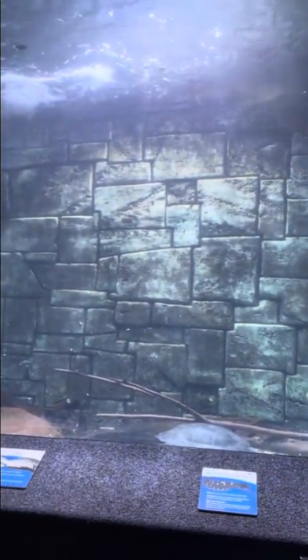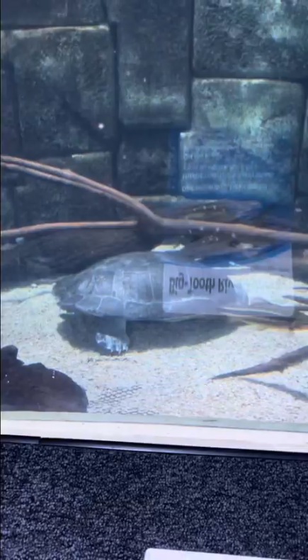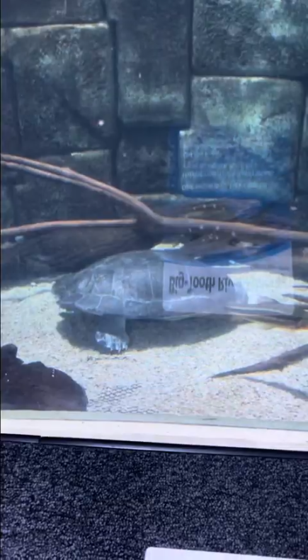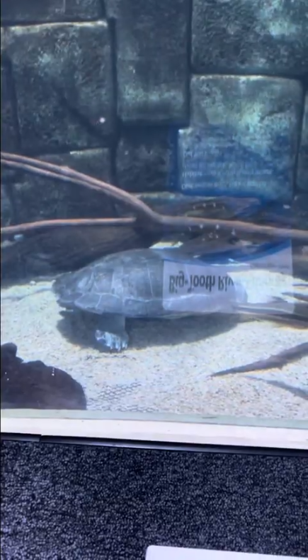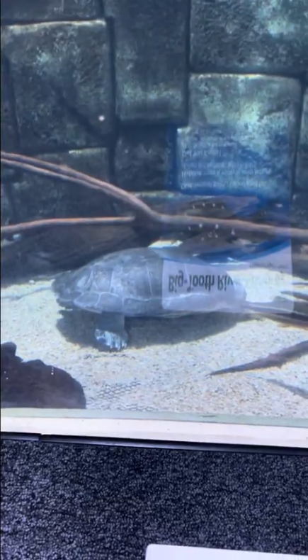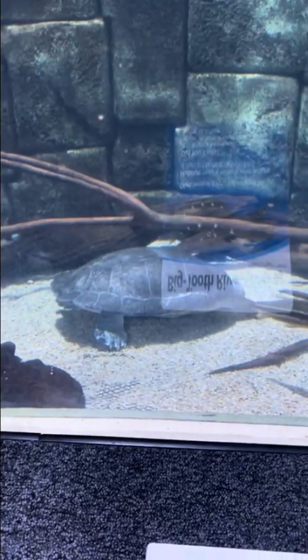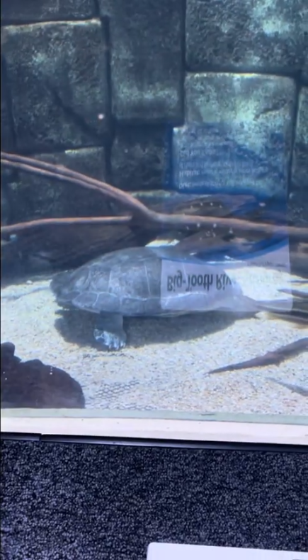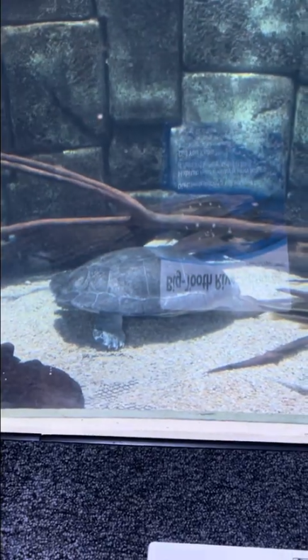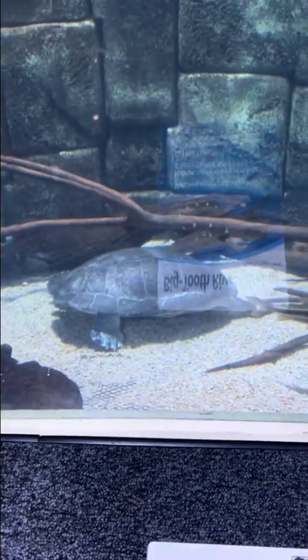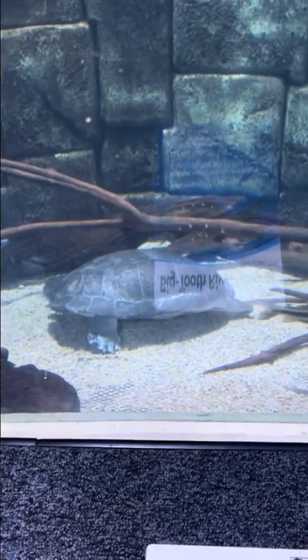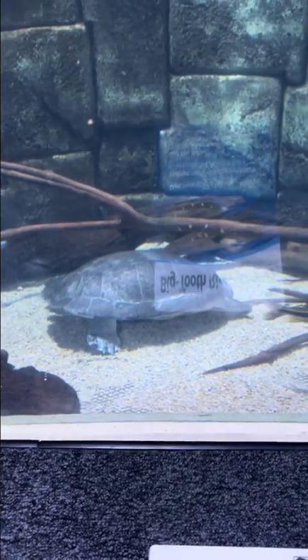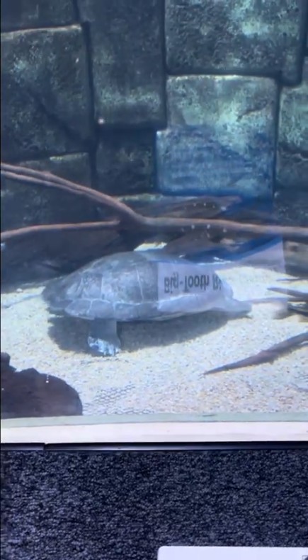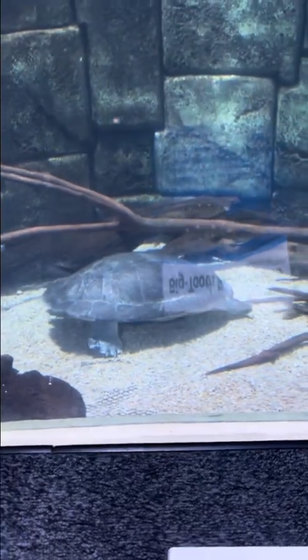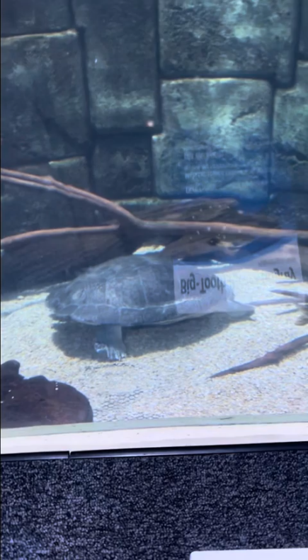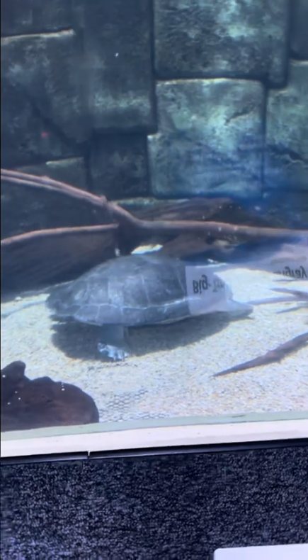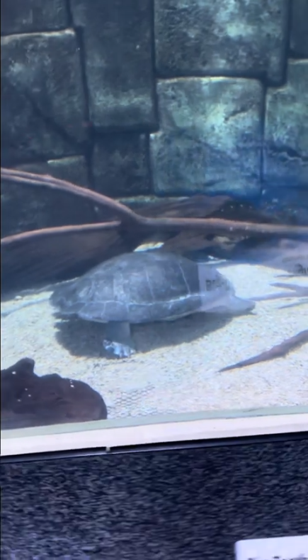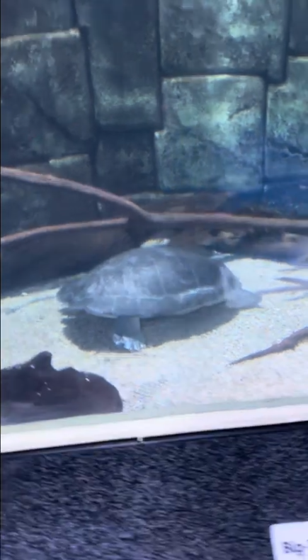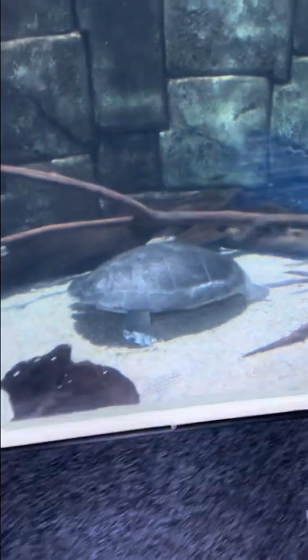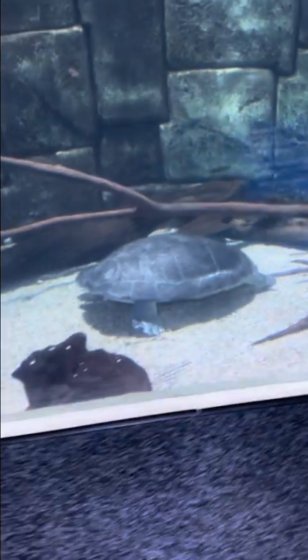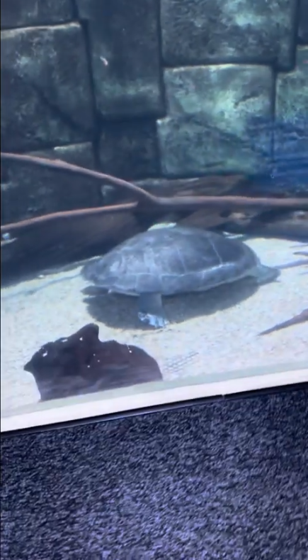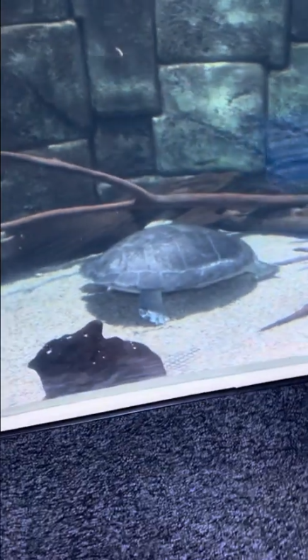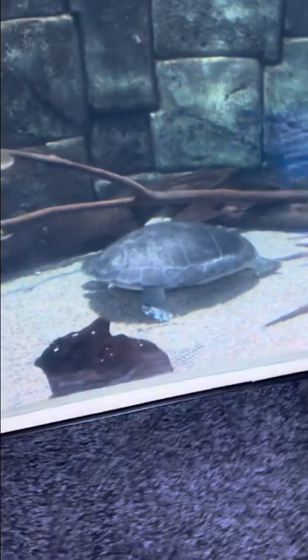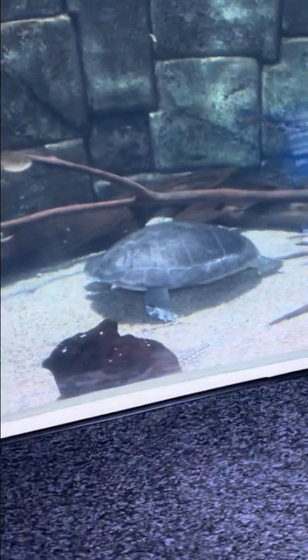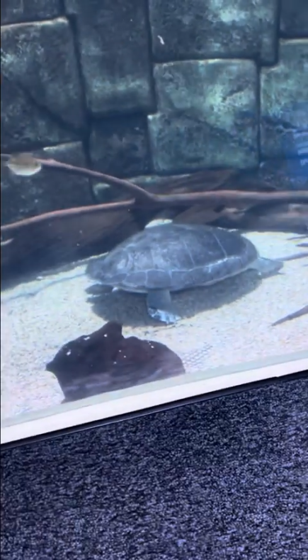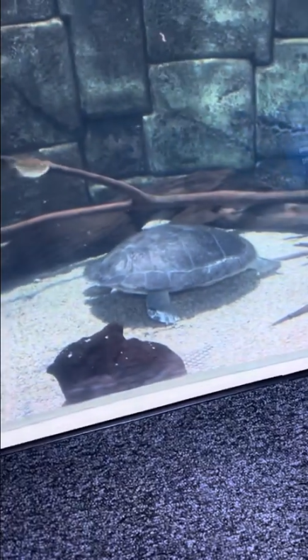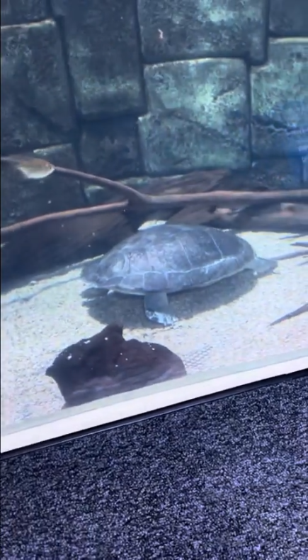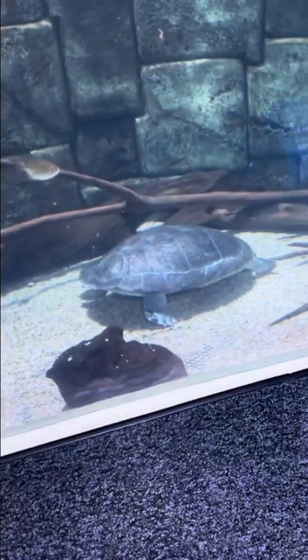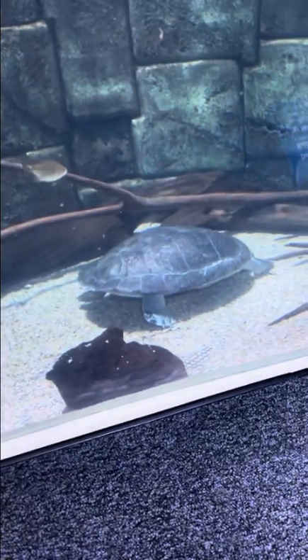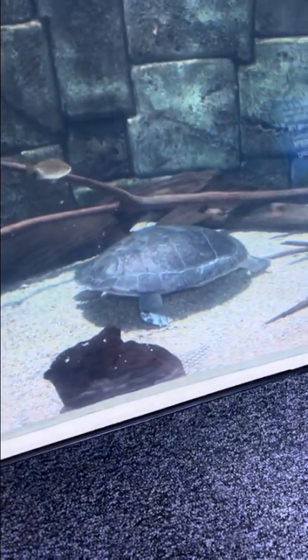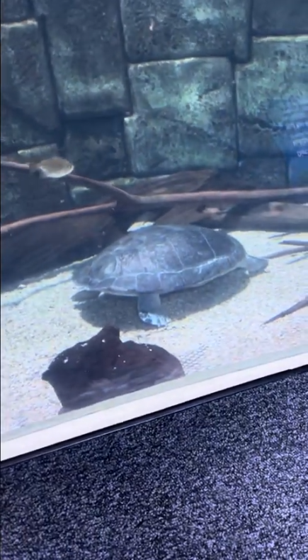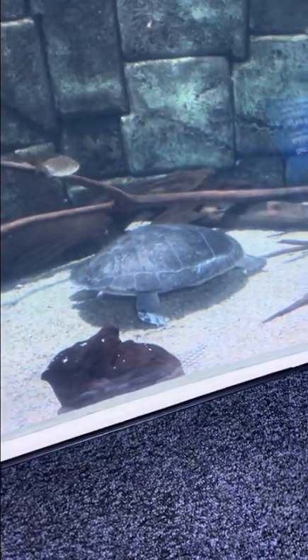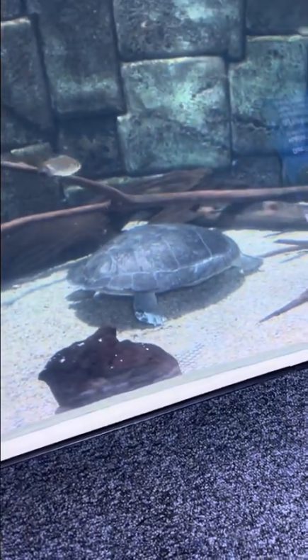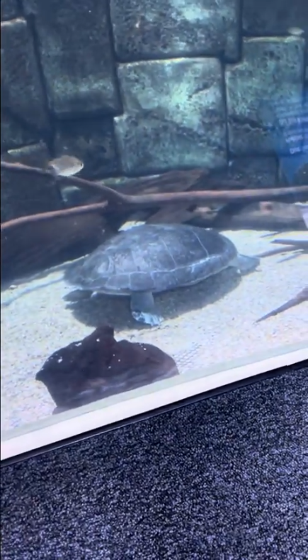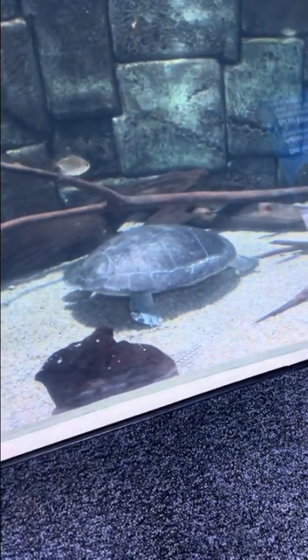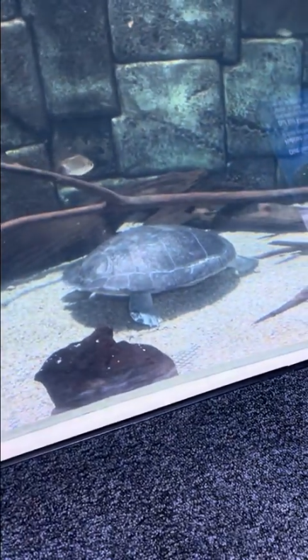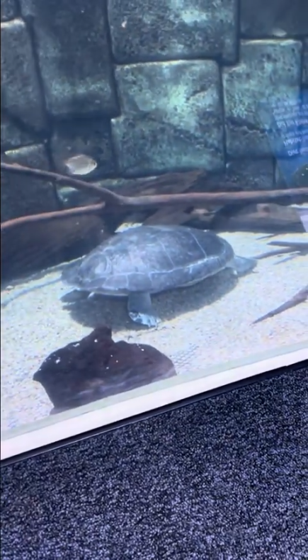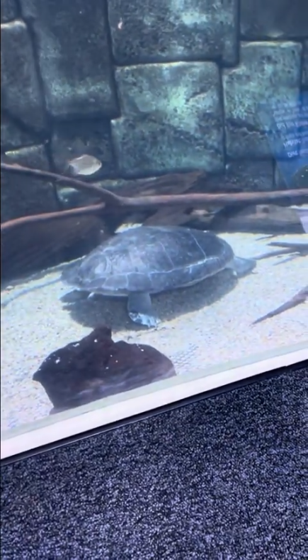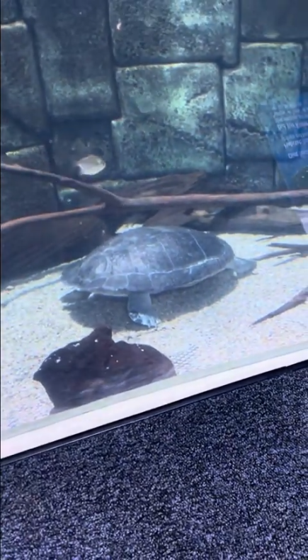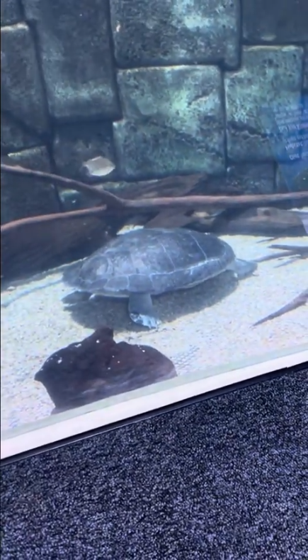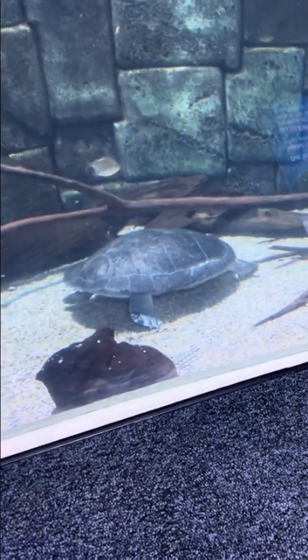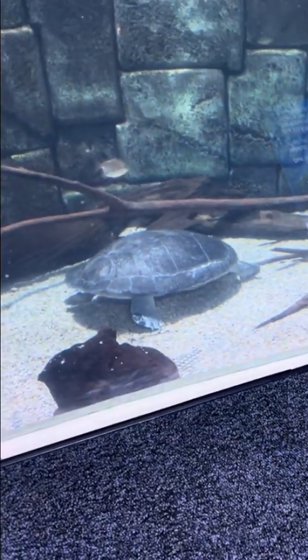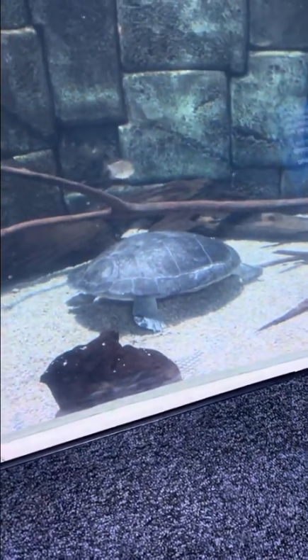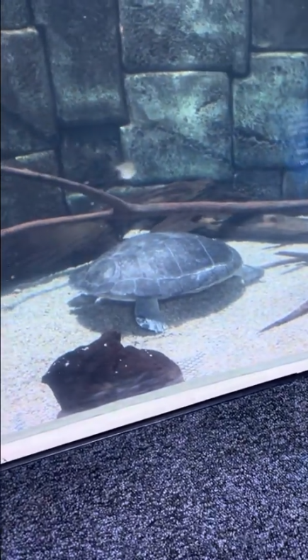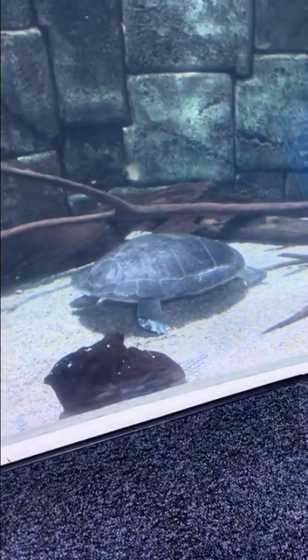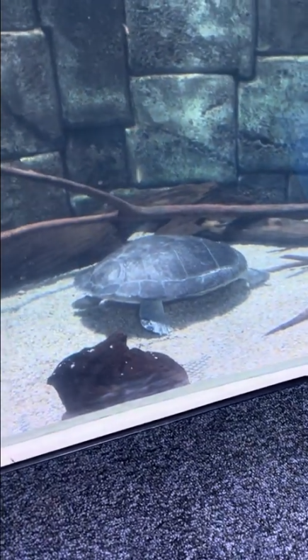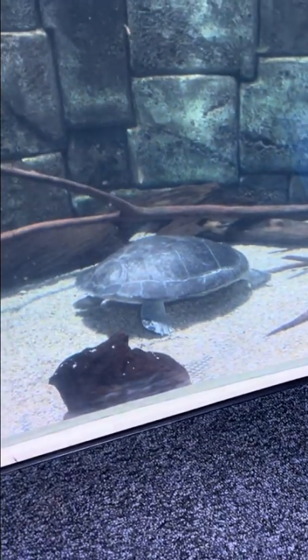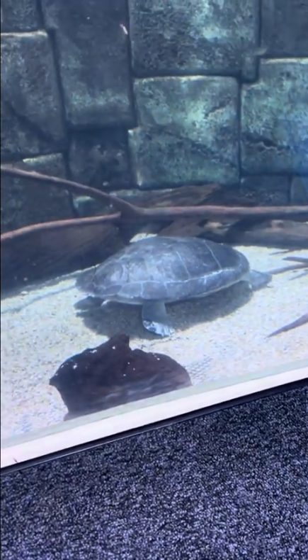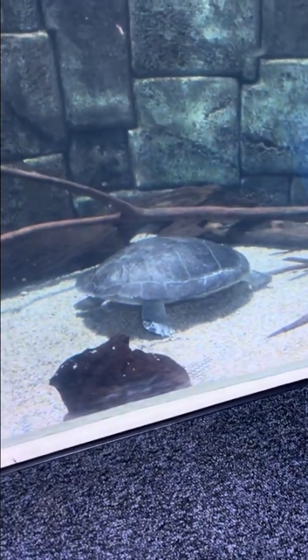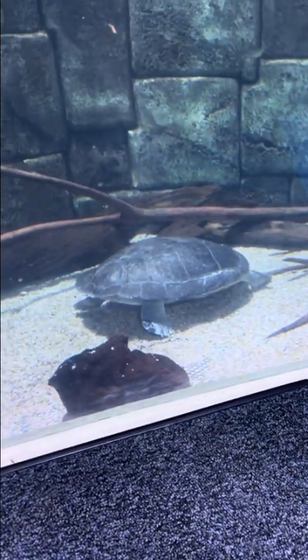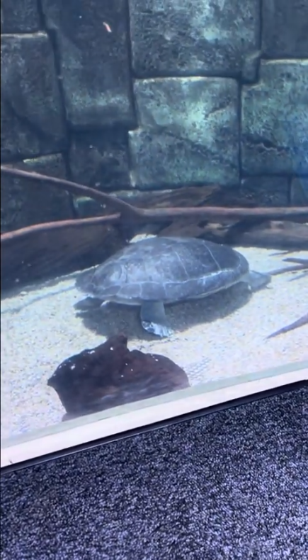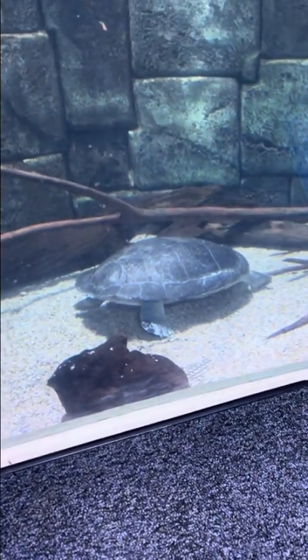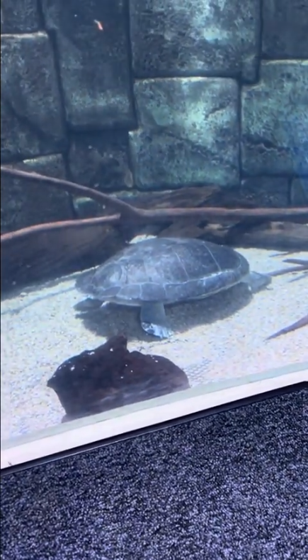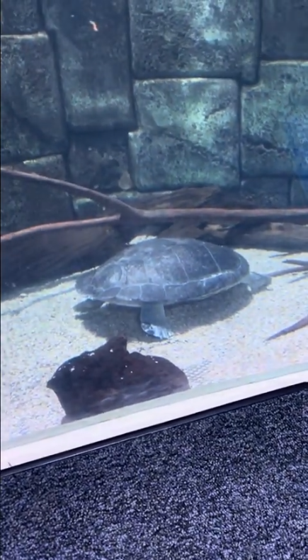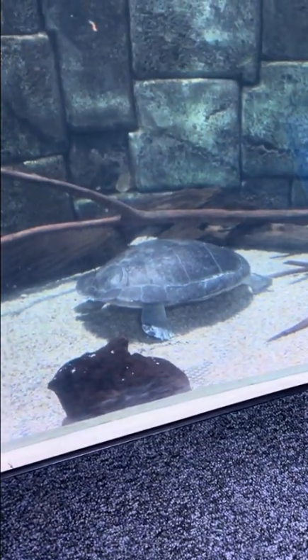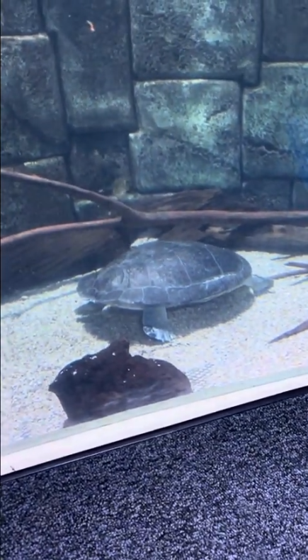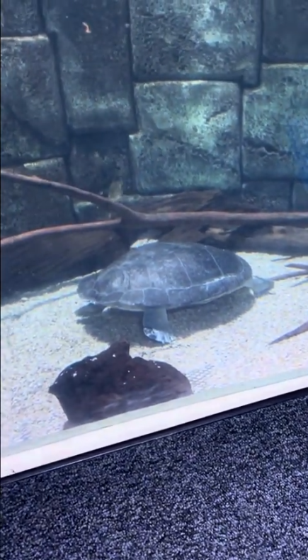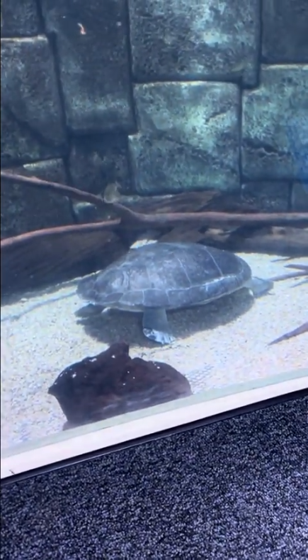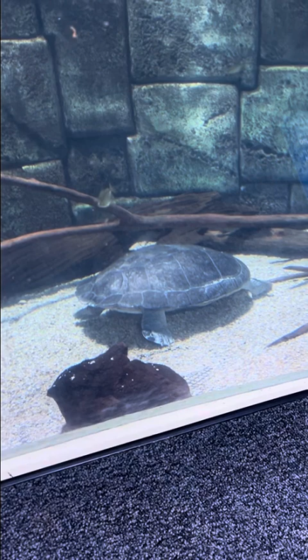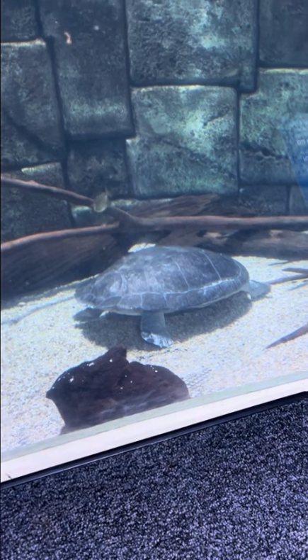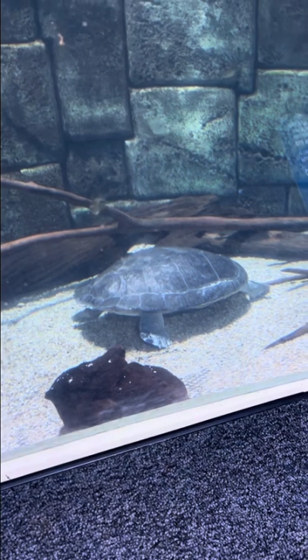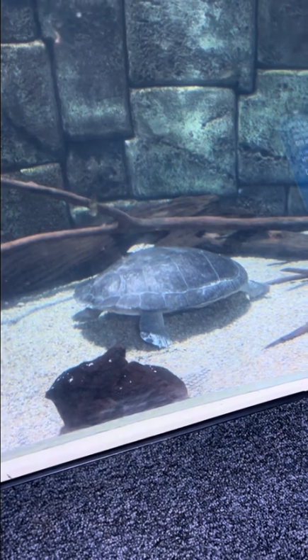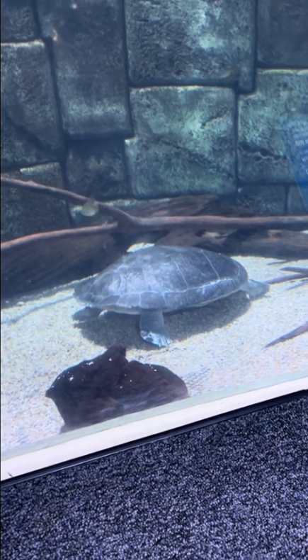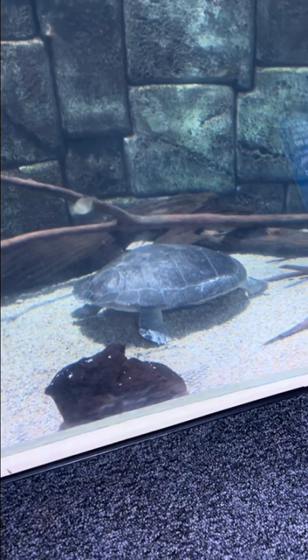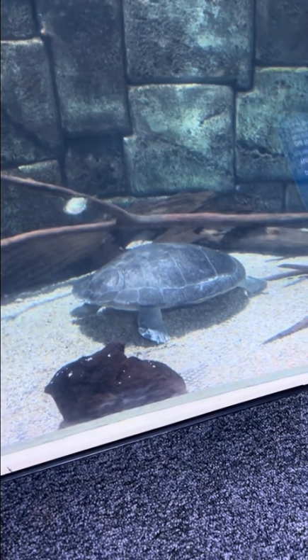This is an arrau turtle, and this turtle is the largest freshwater turtle in South America.